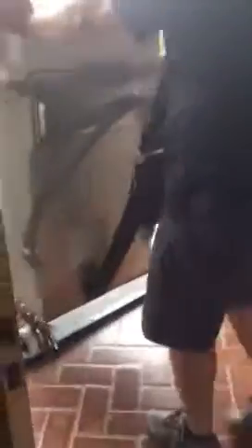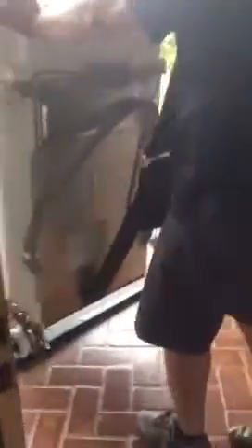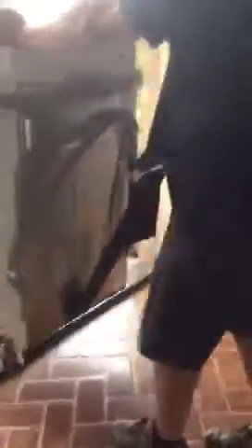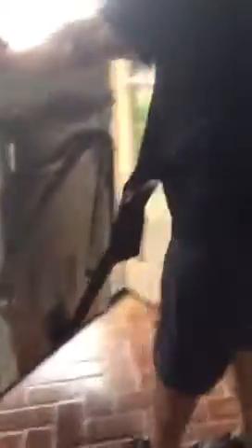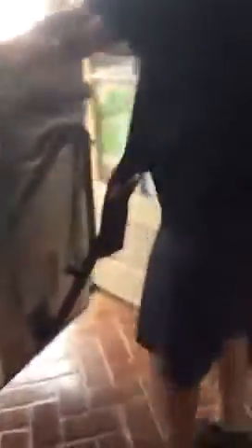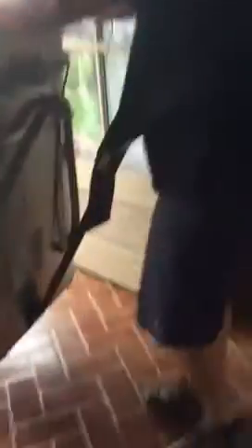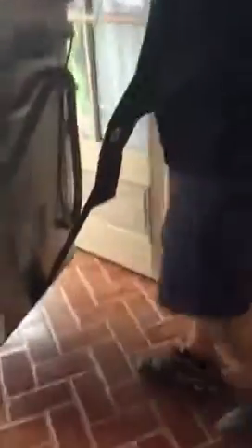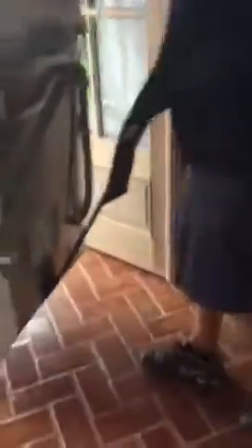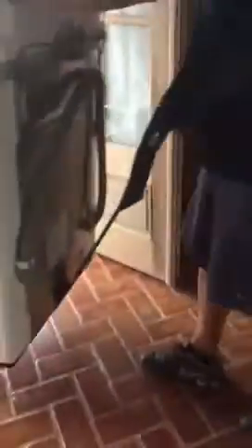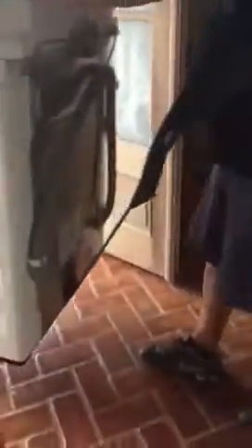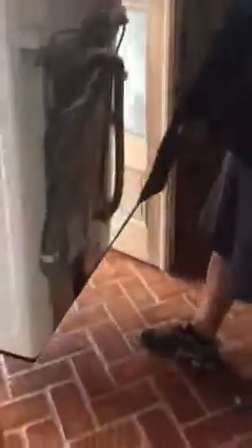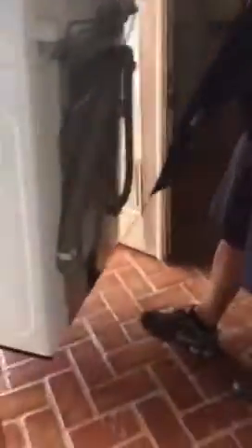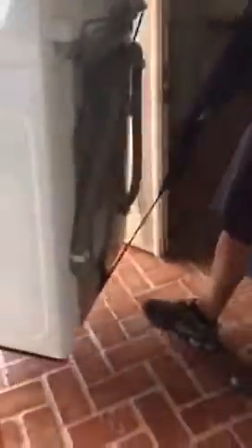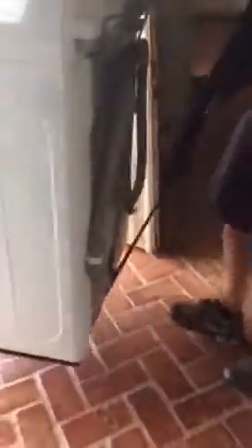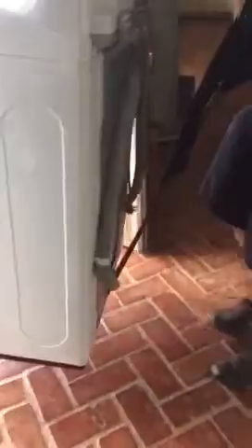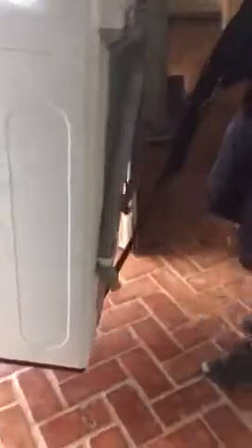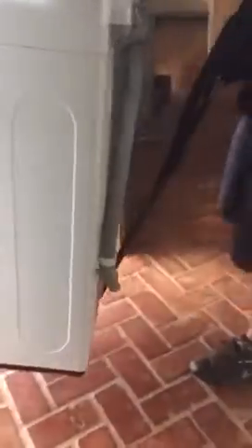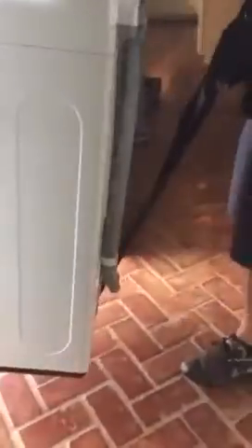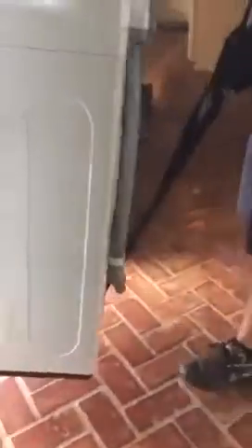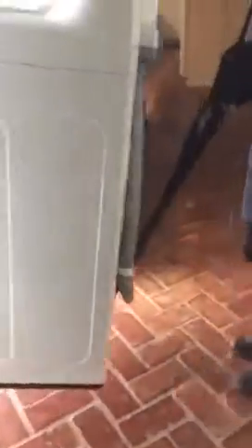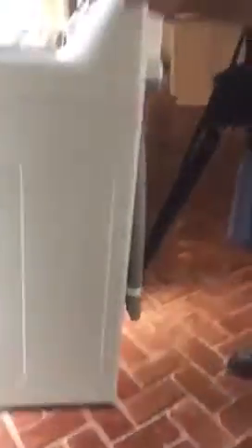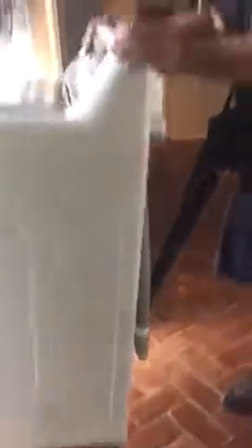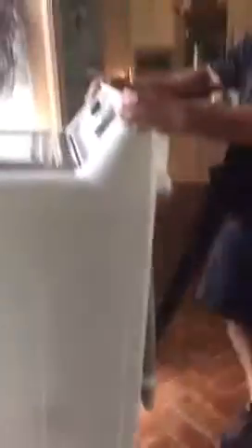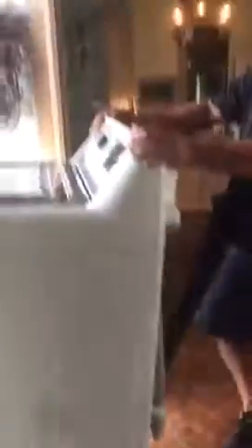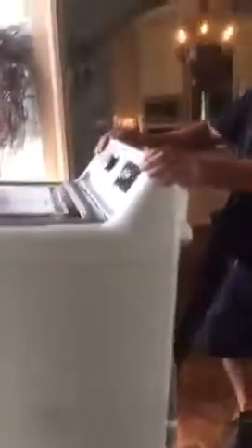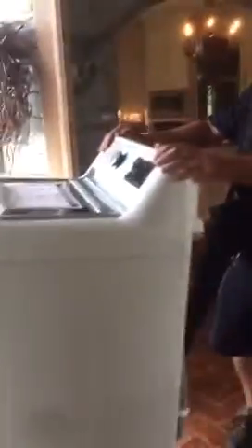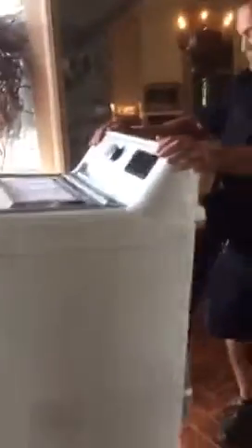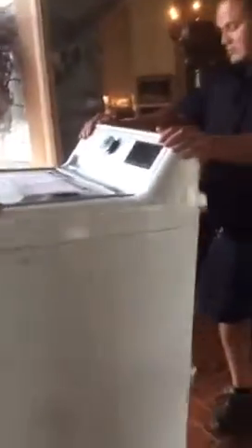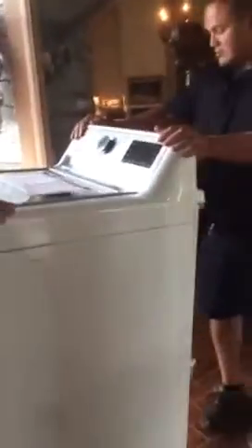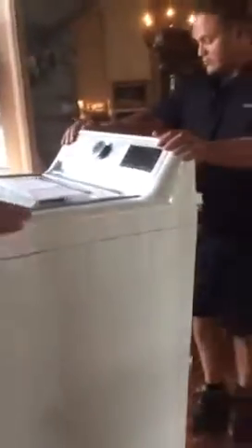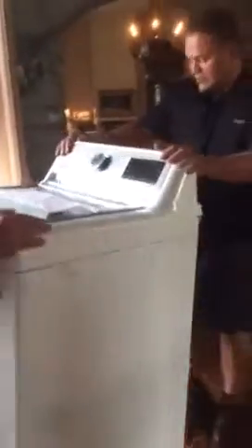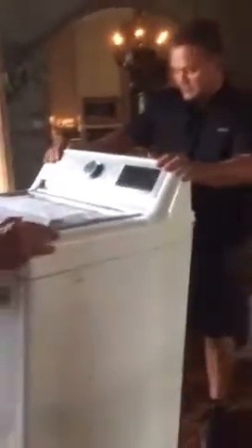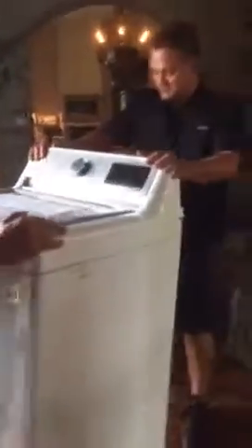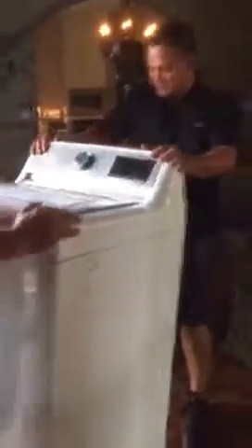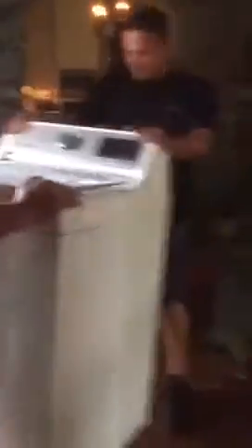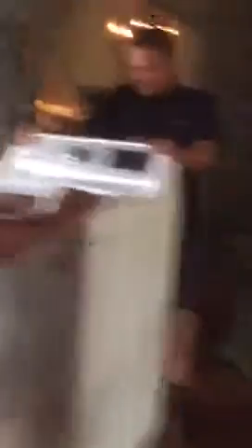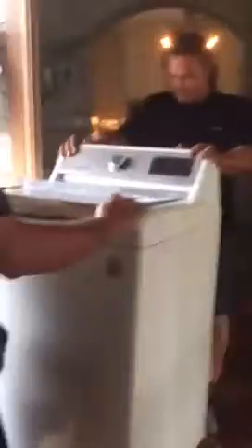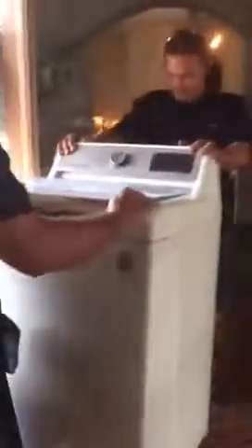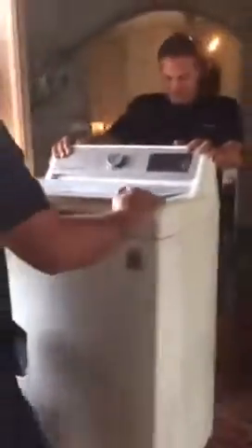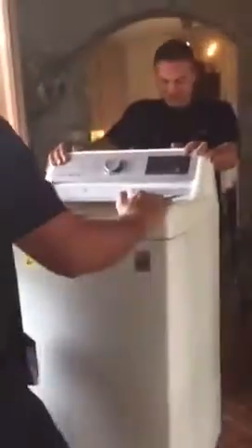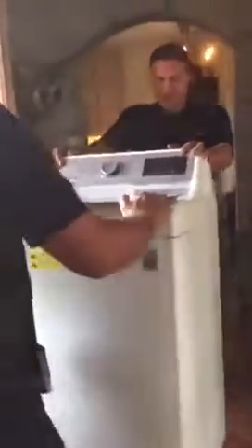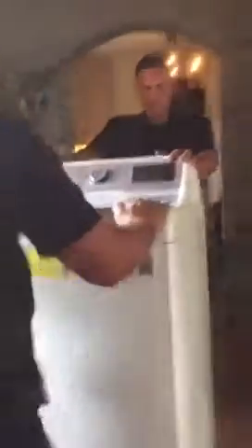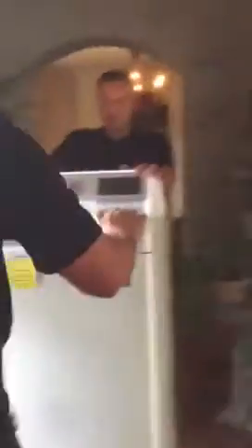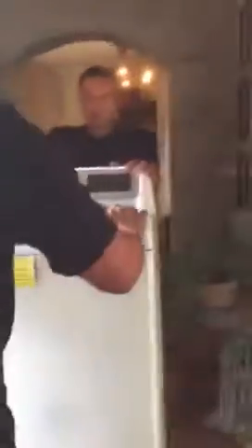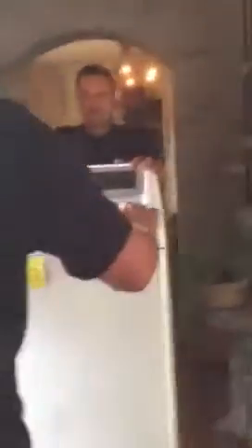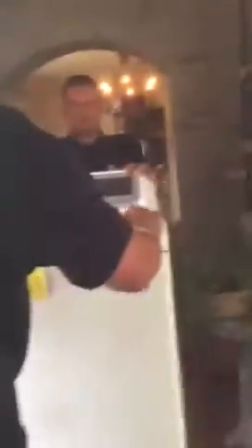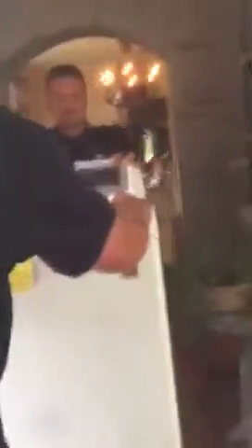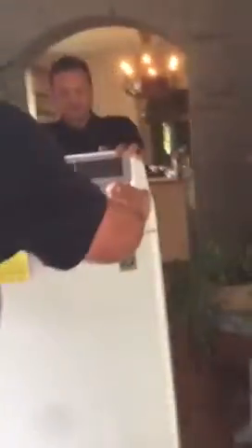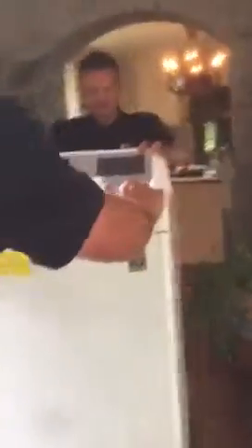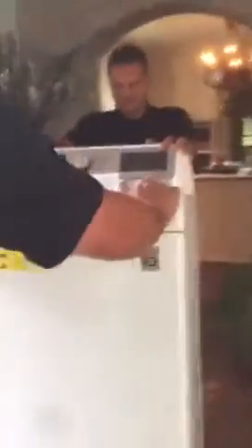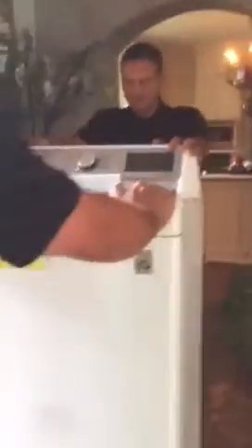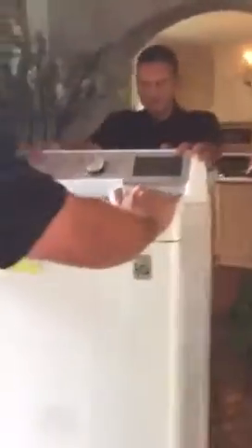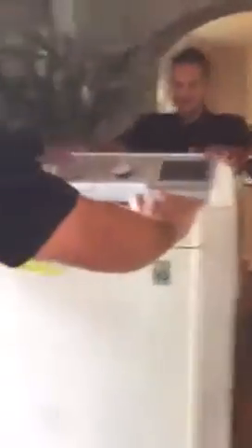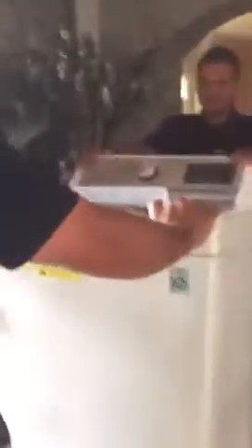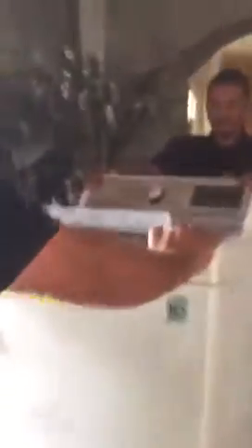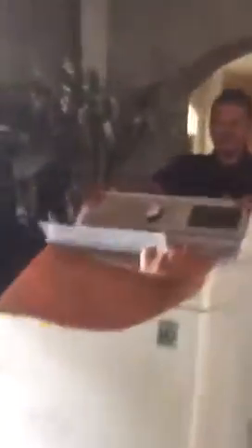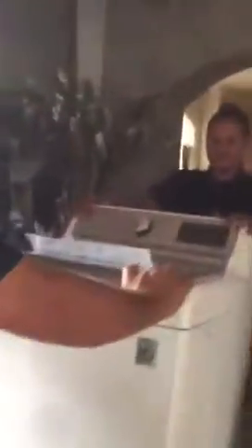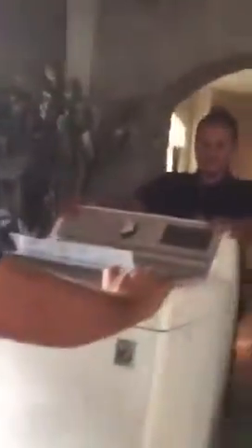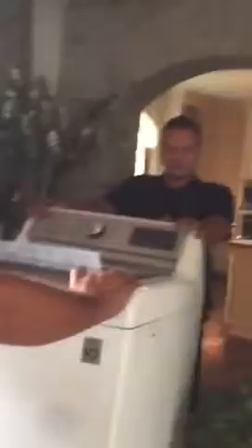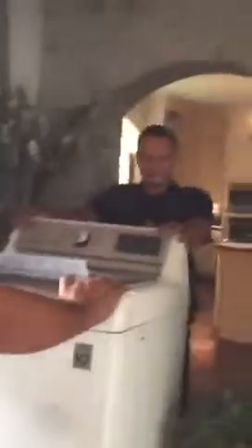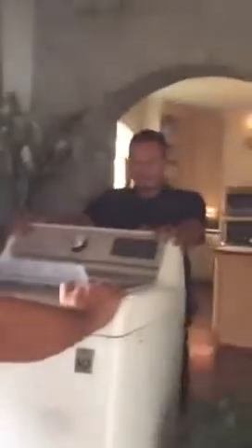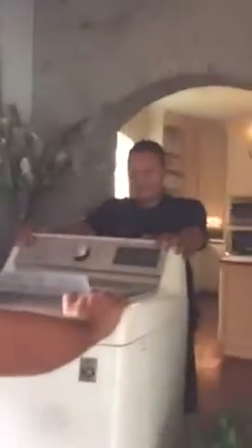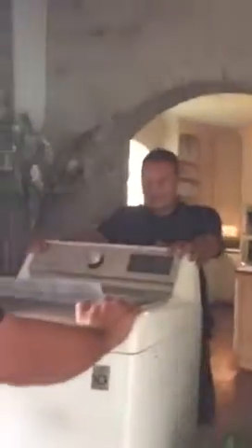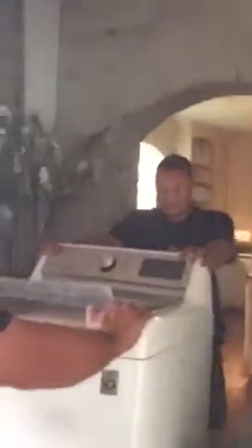You can see it's very easy to install a washer and you can turn it very well. It's a big difference about using Dali.